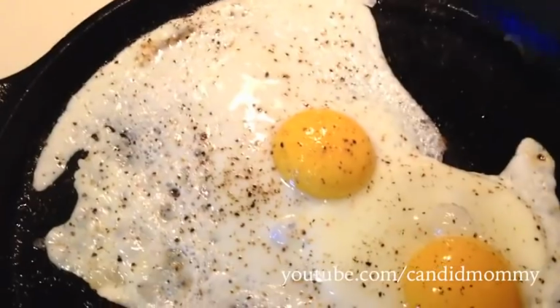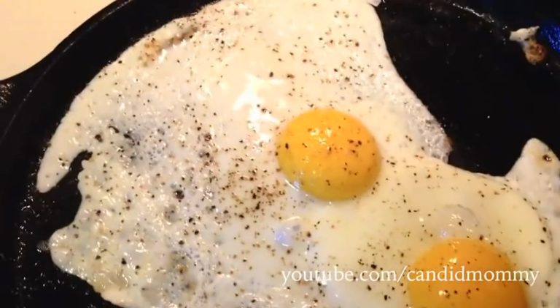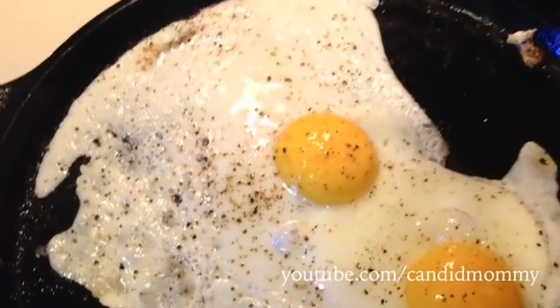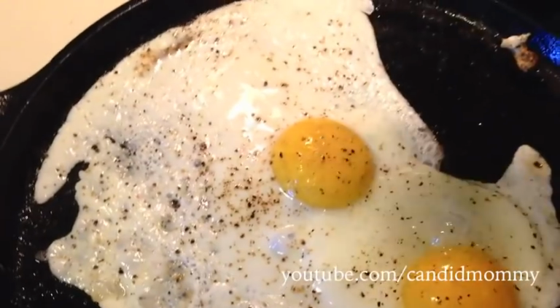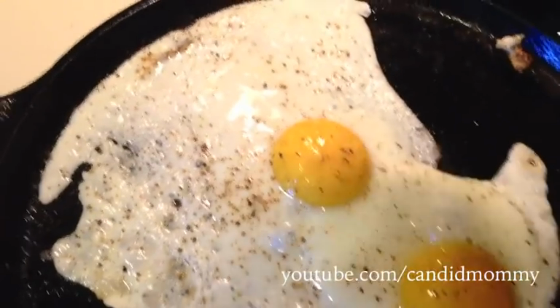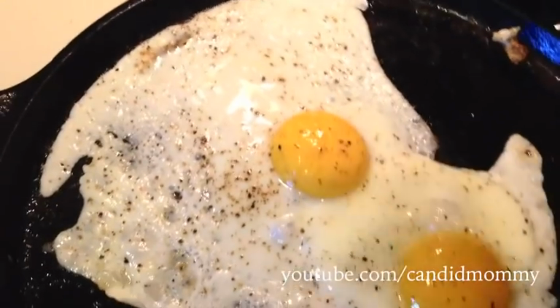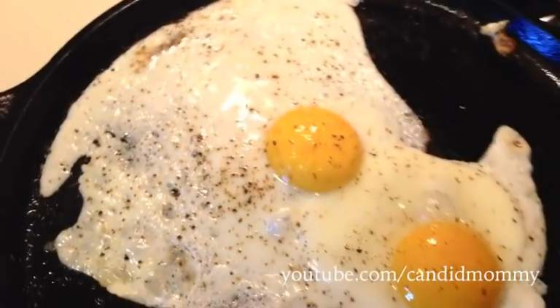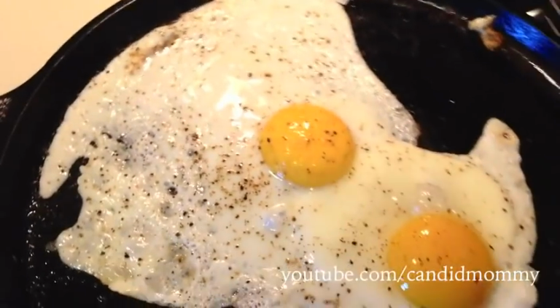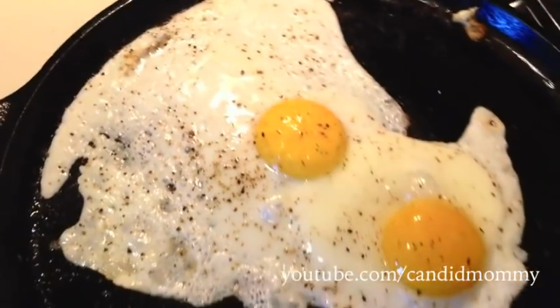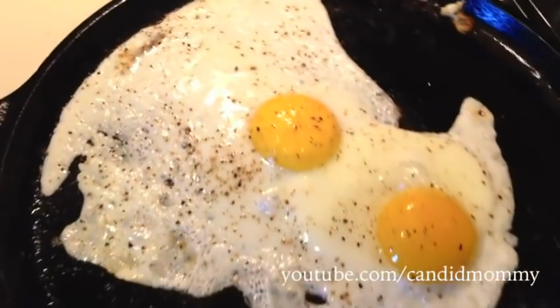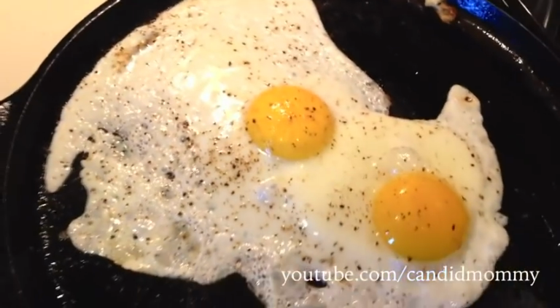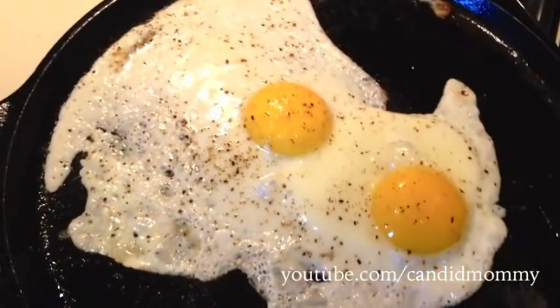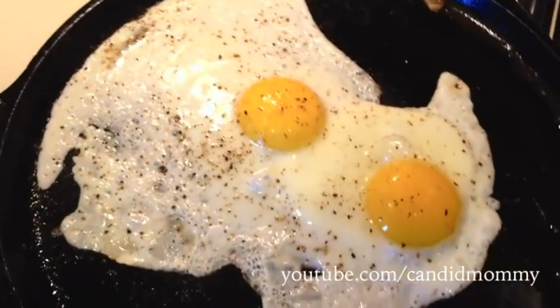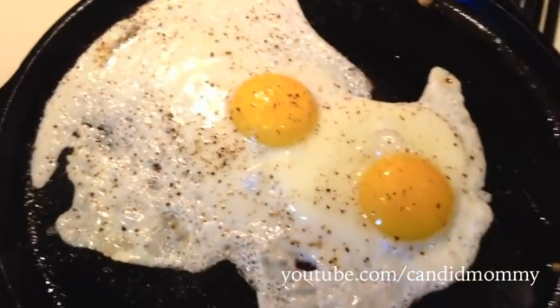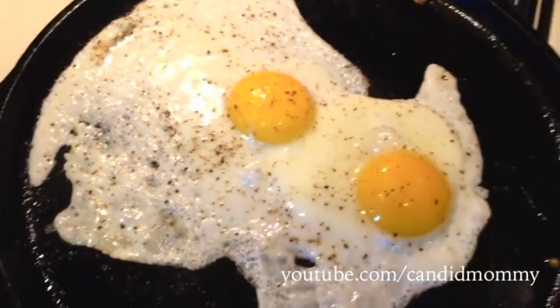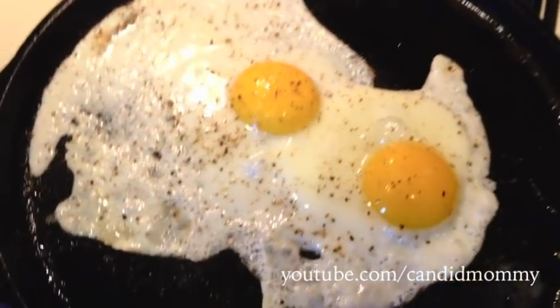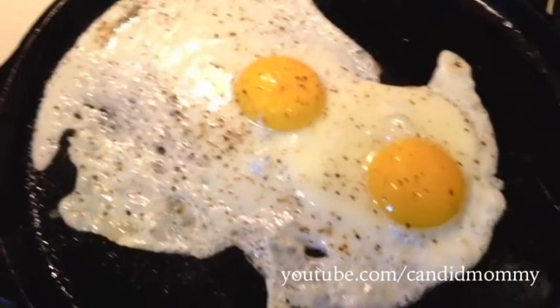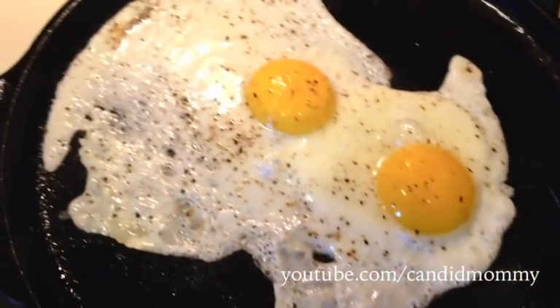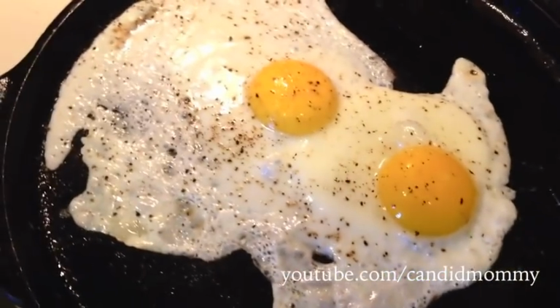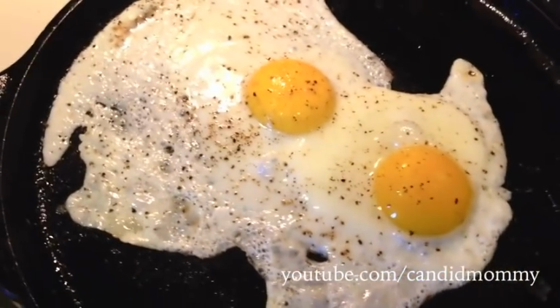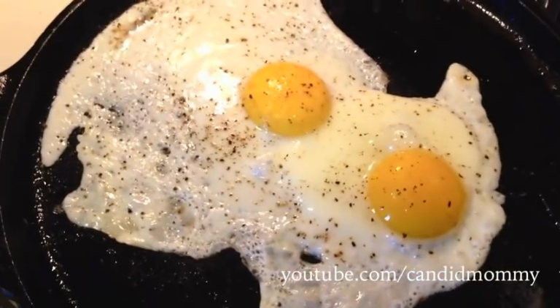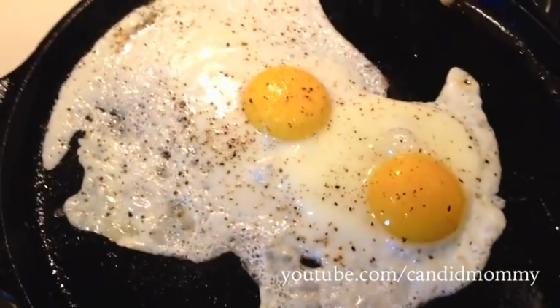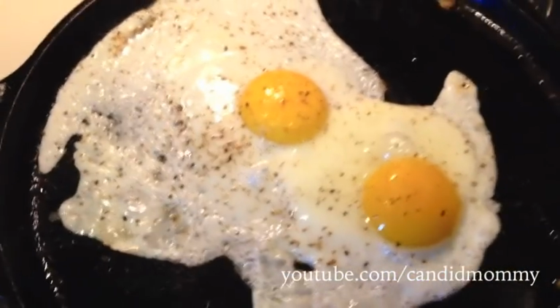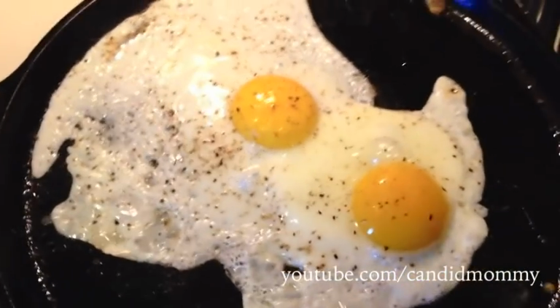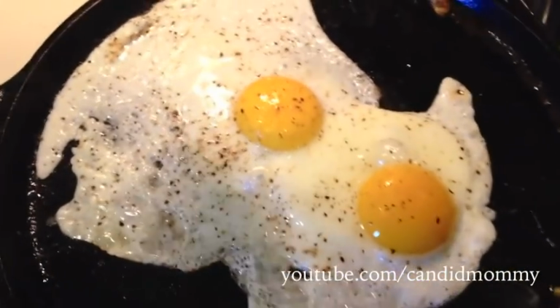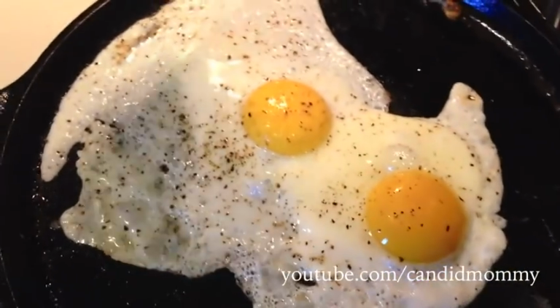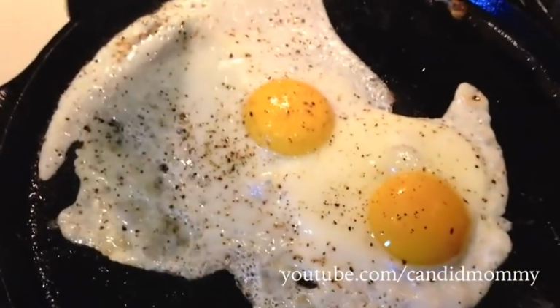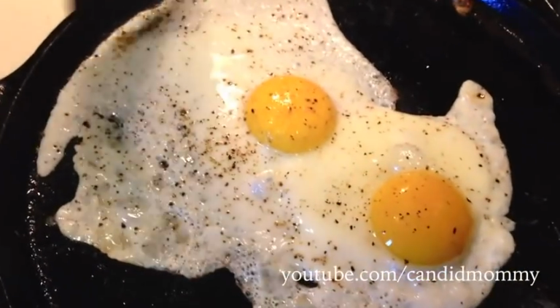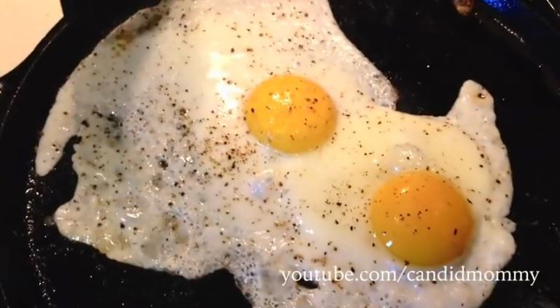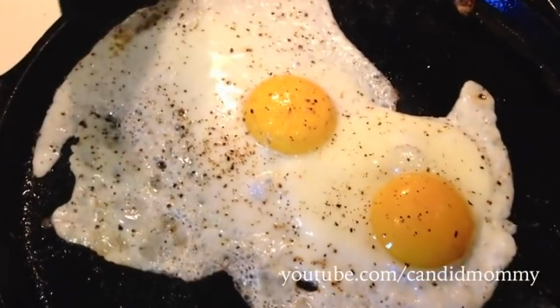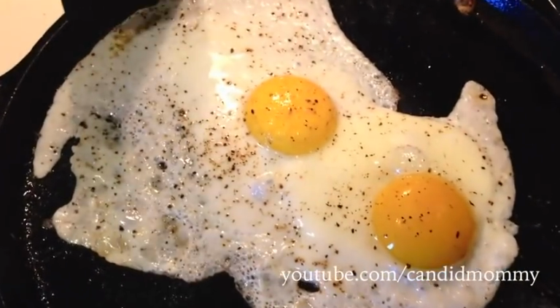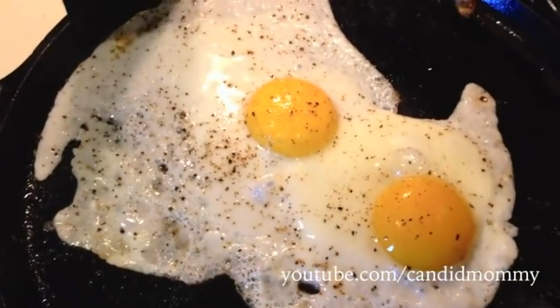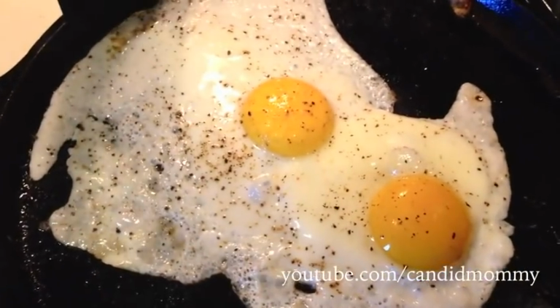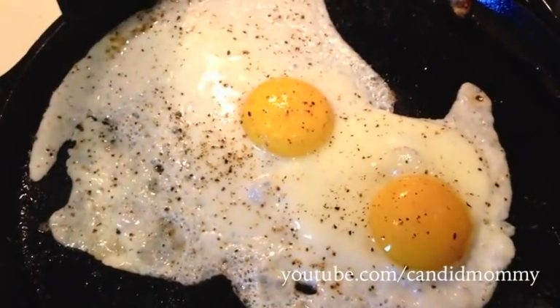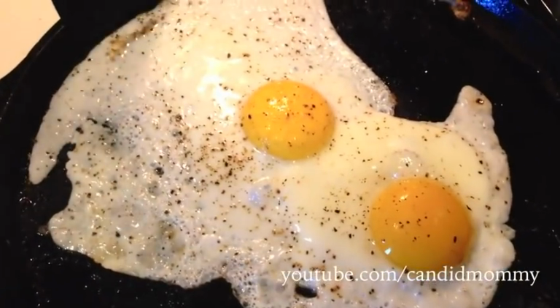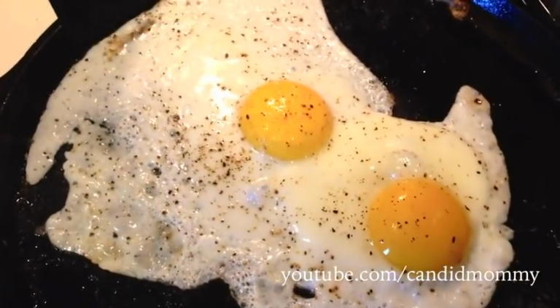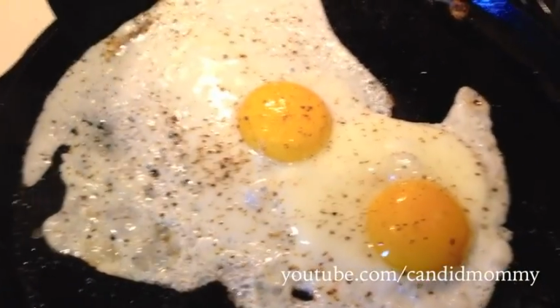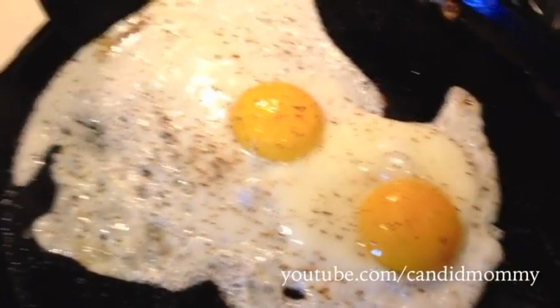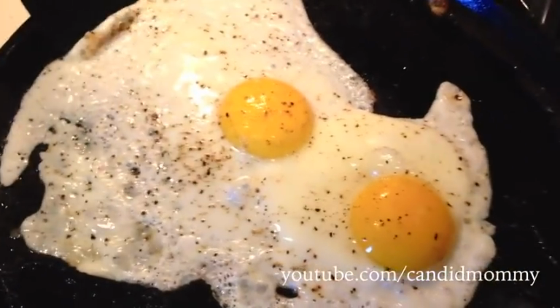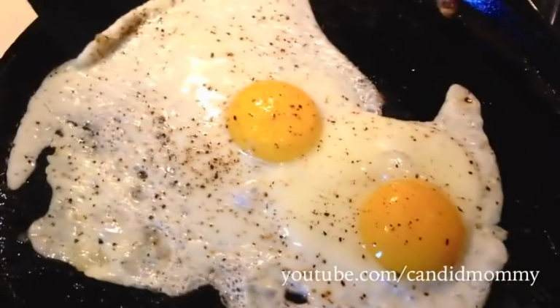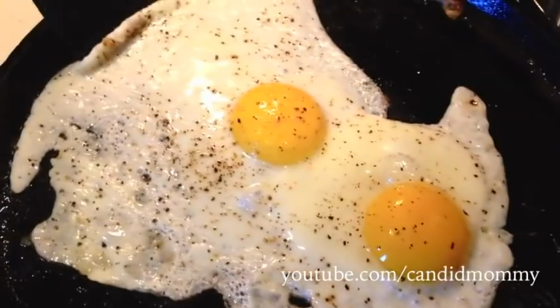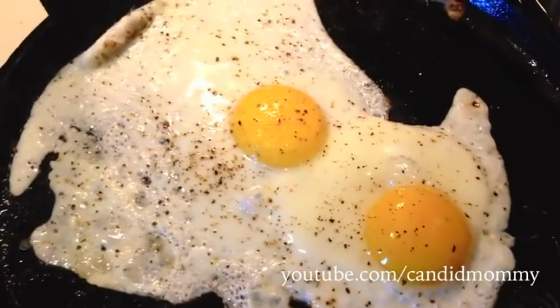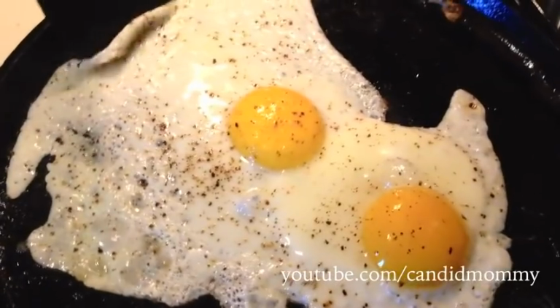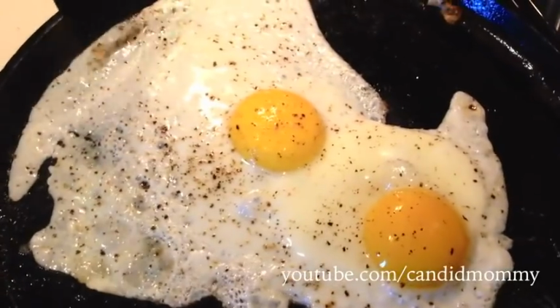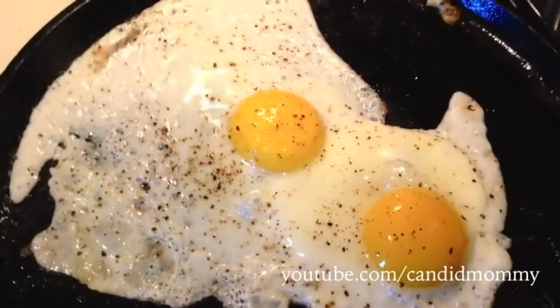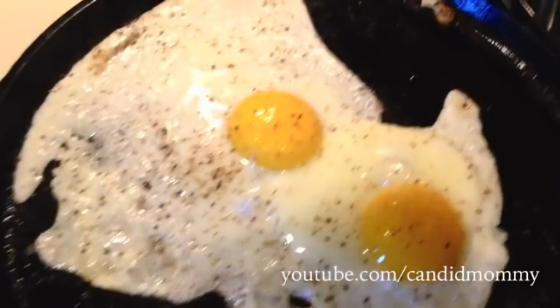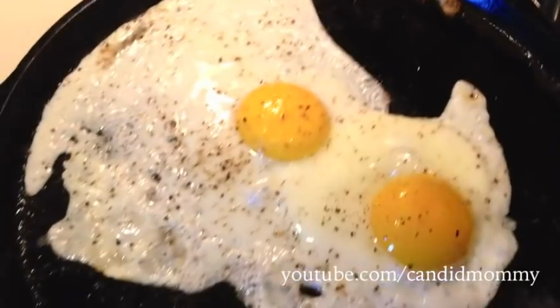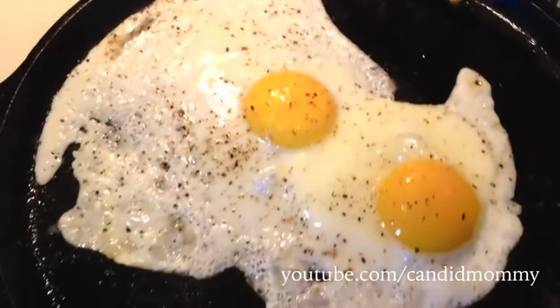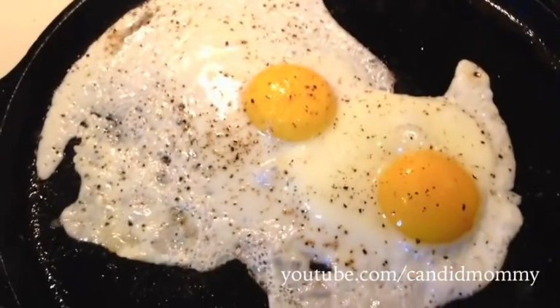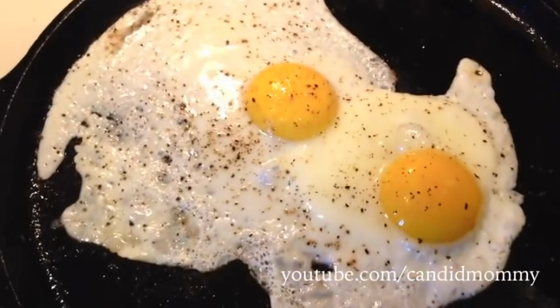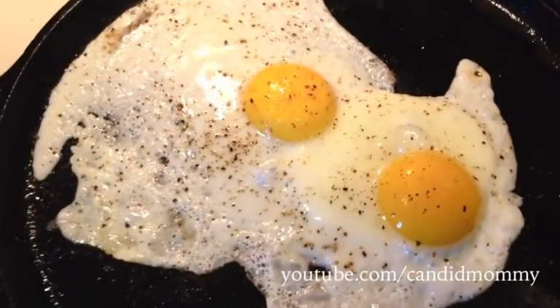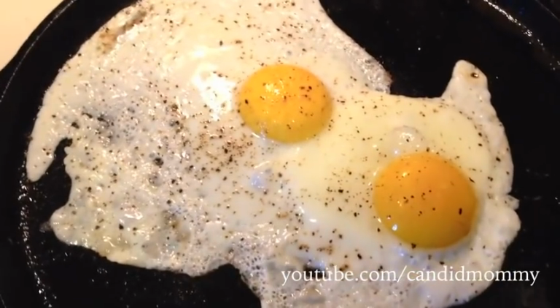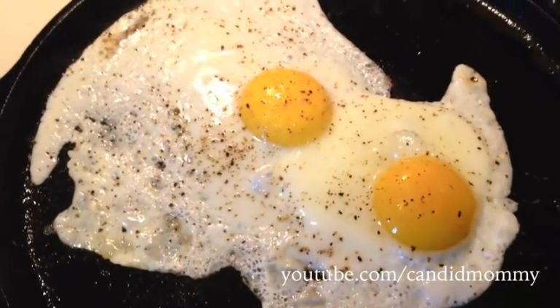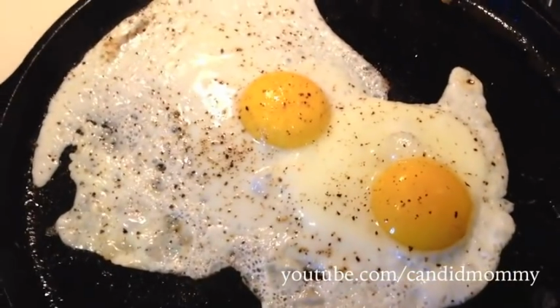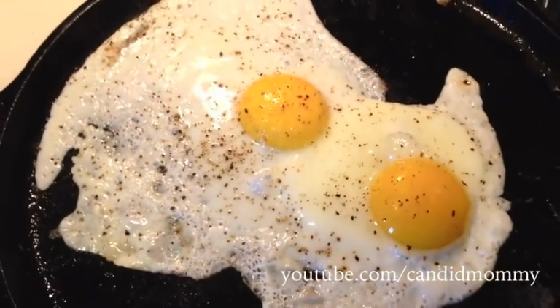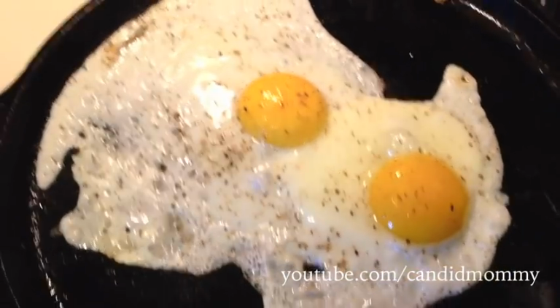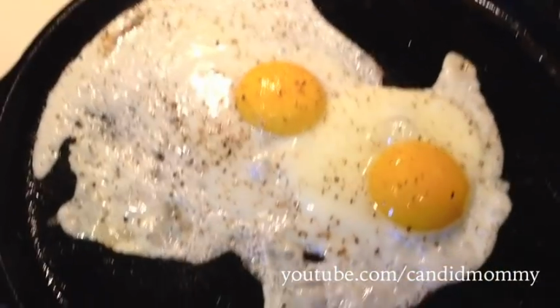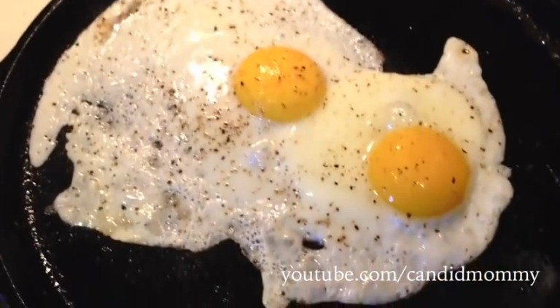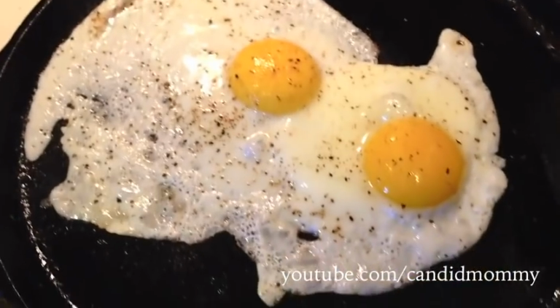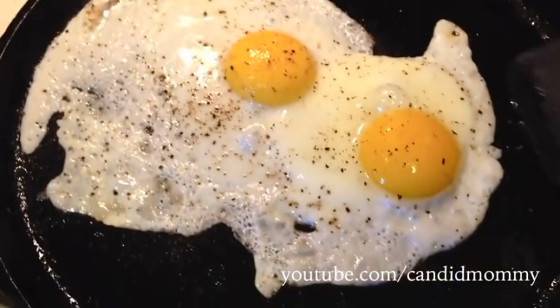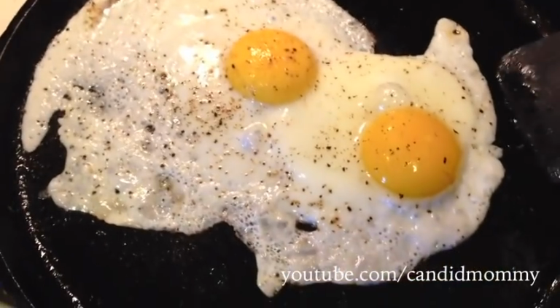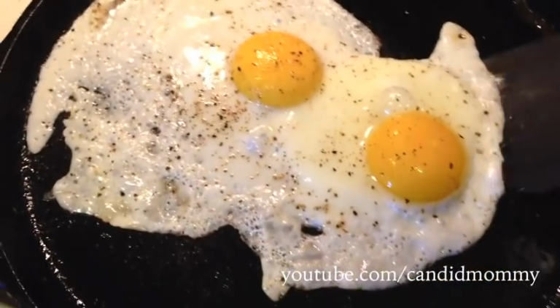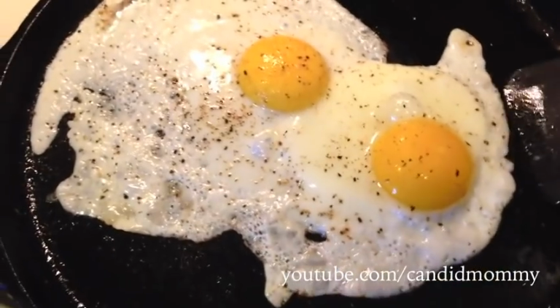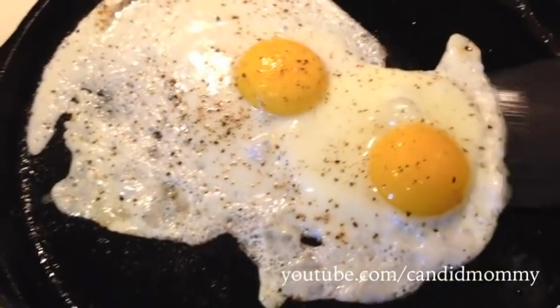This is what happens when I do an impromptu video, but this is real life — this is how I cook an egg on a cast iron pan. This happens a lot.